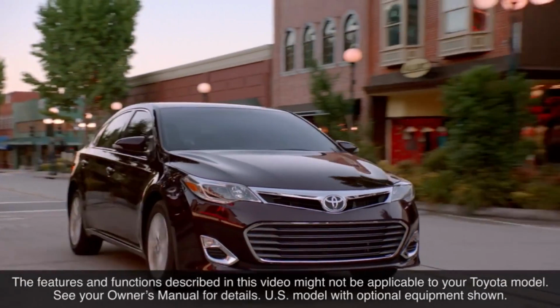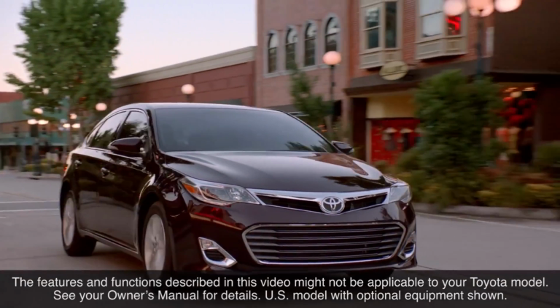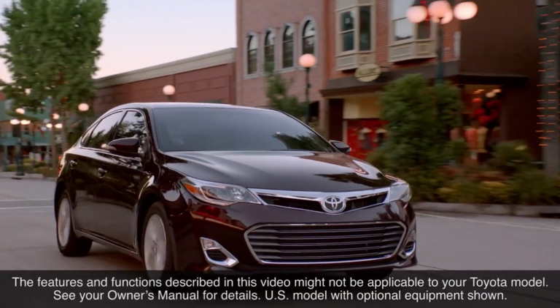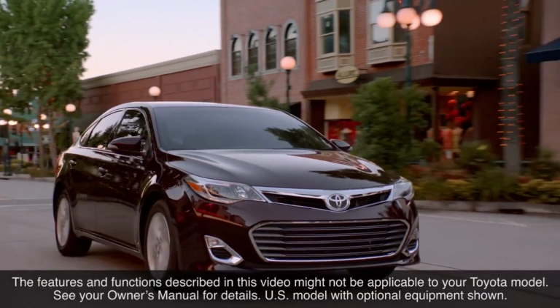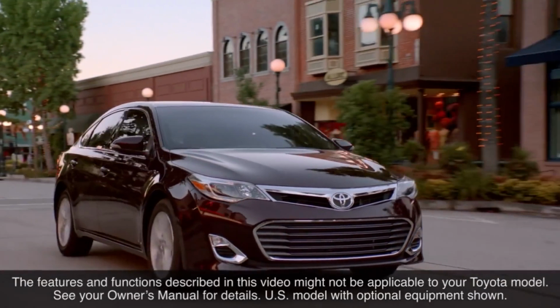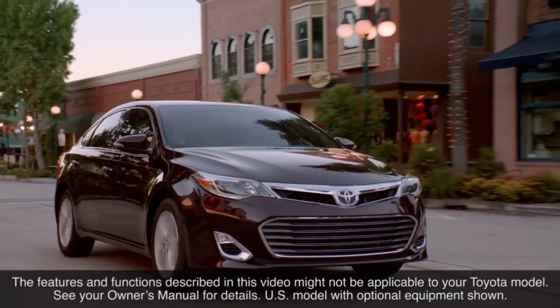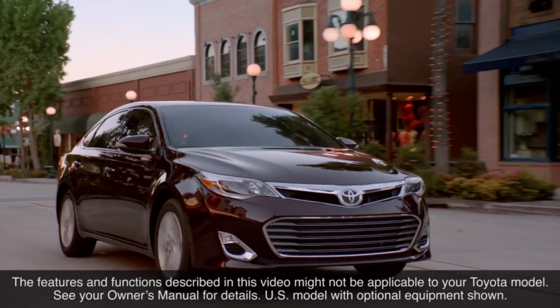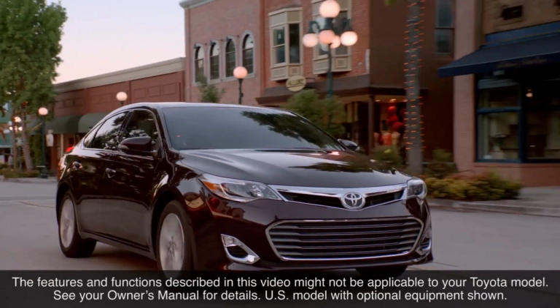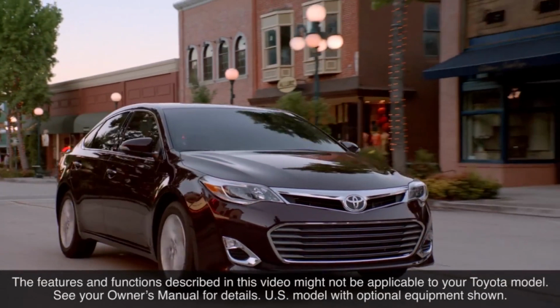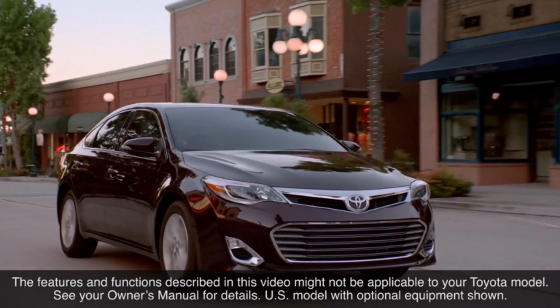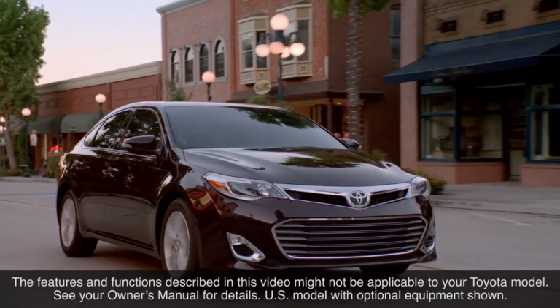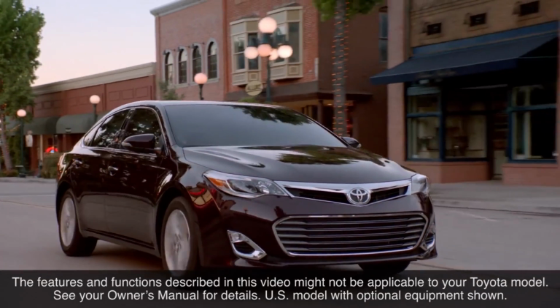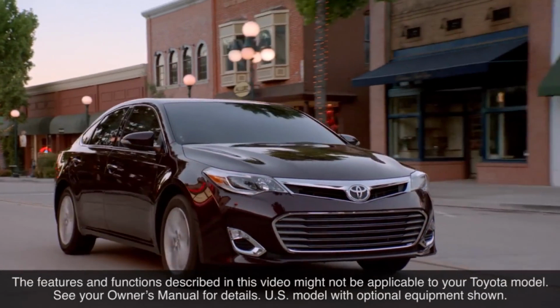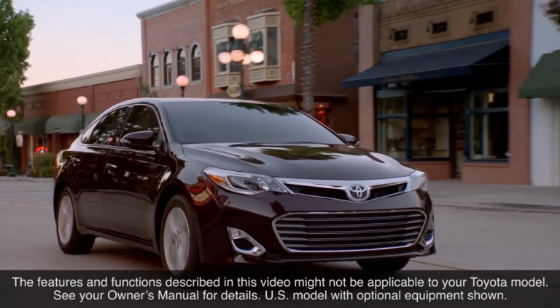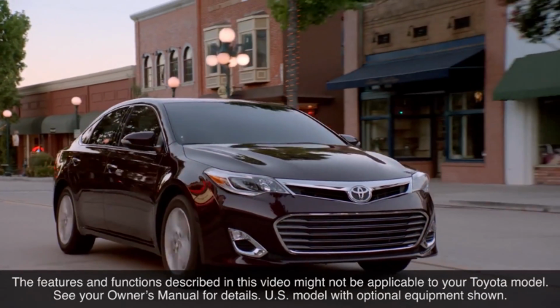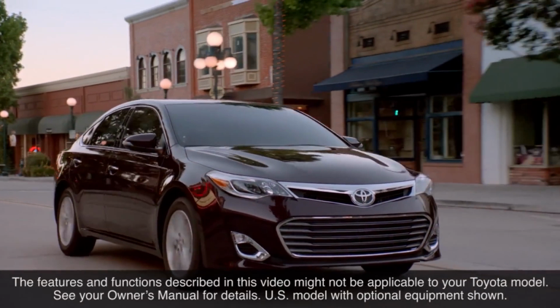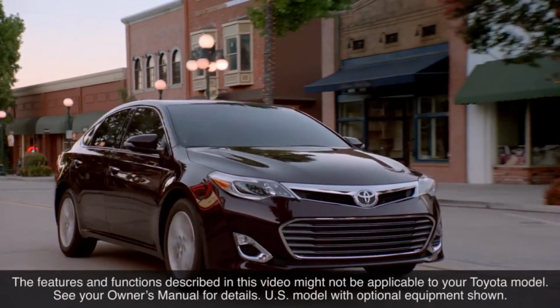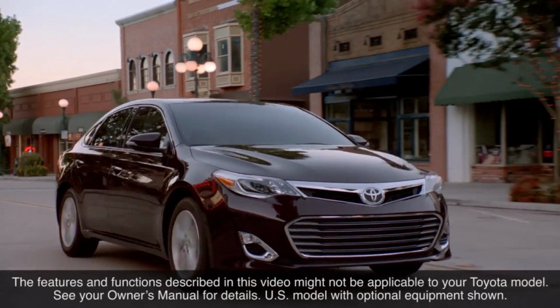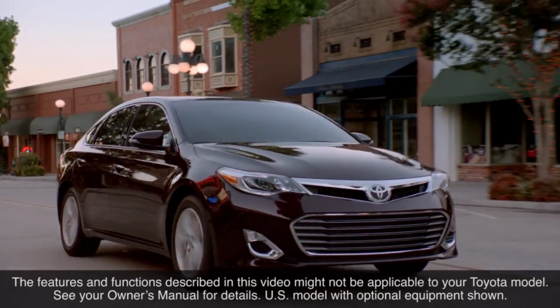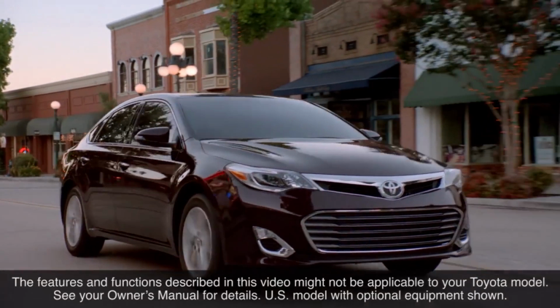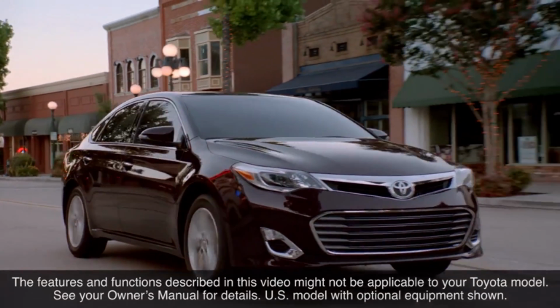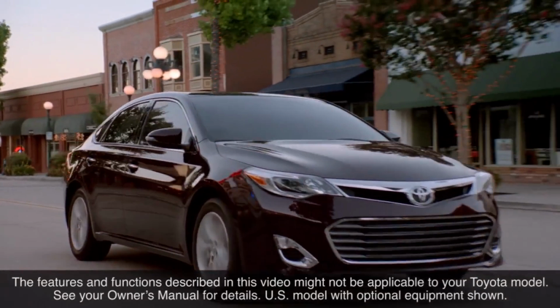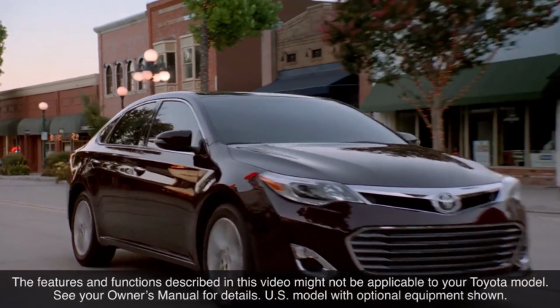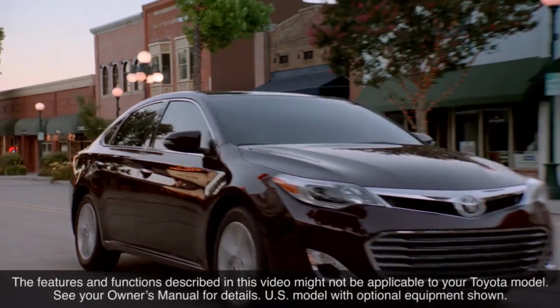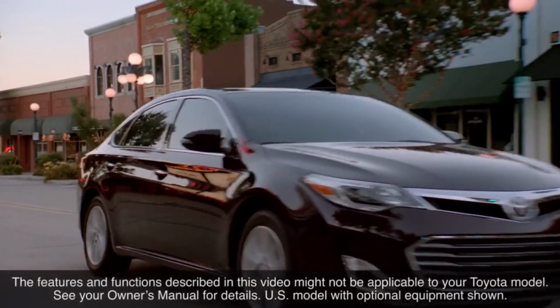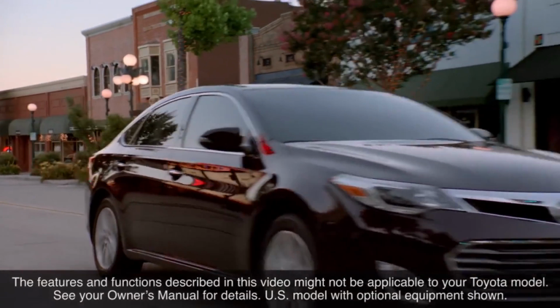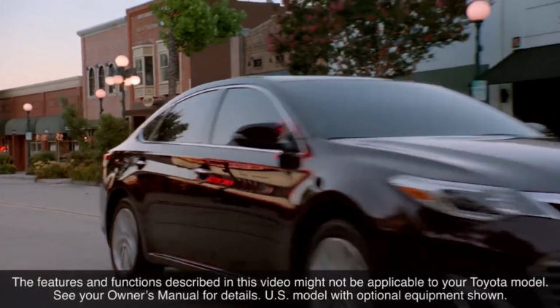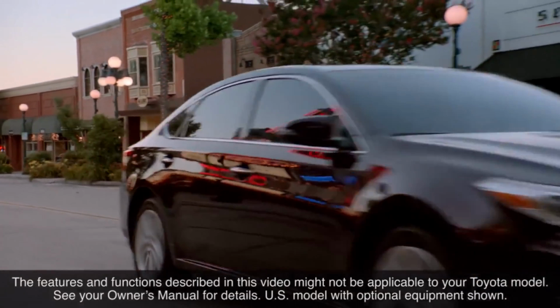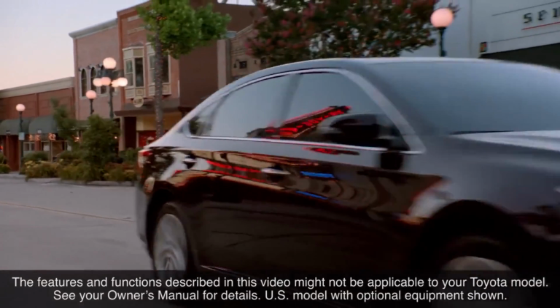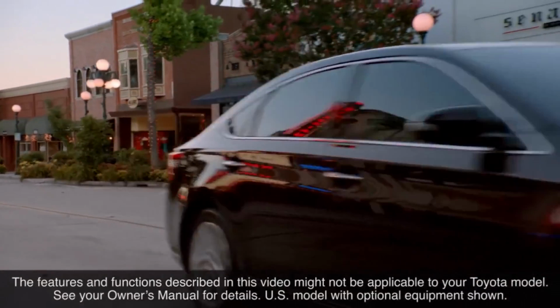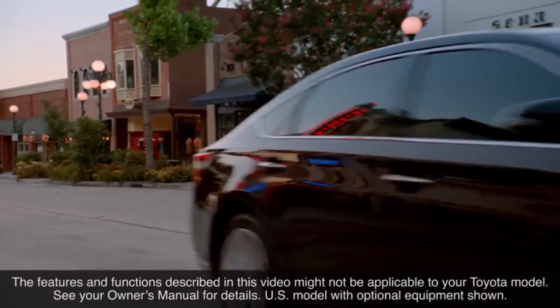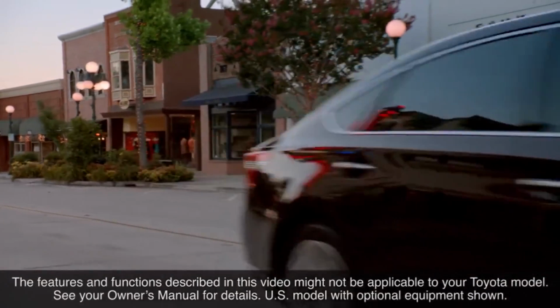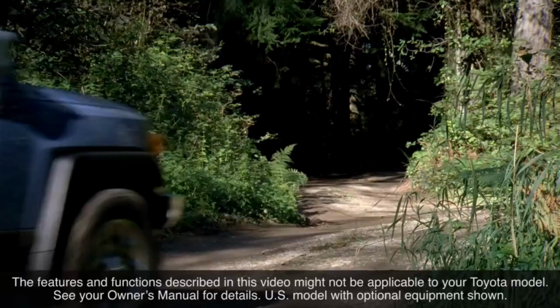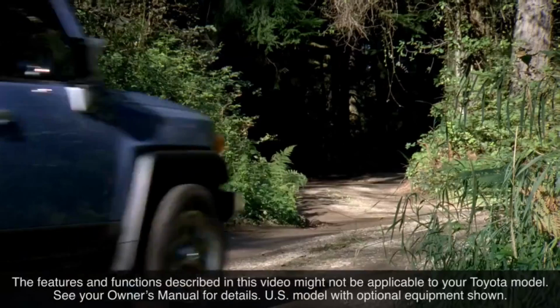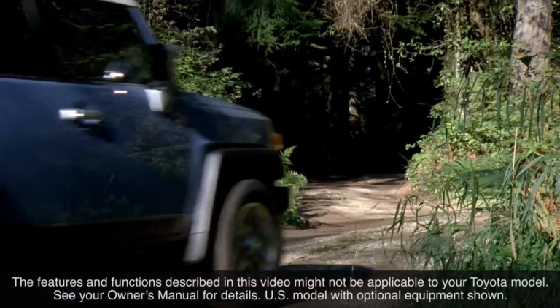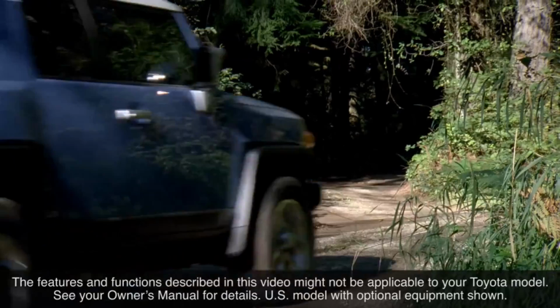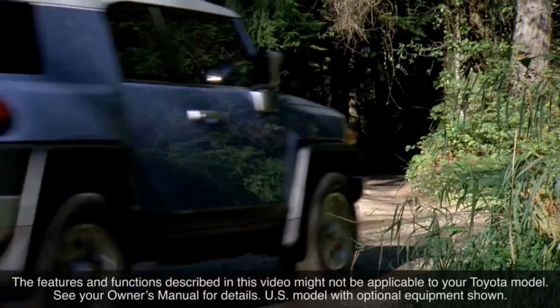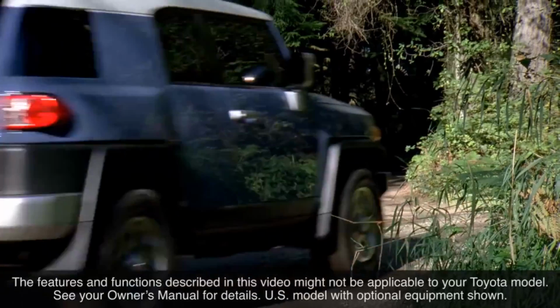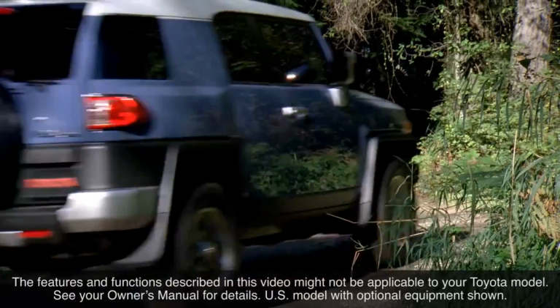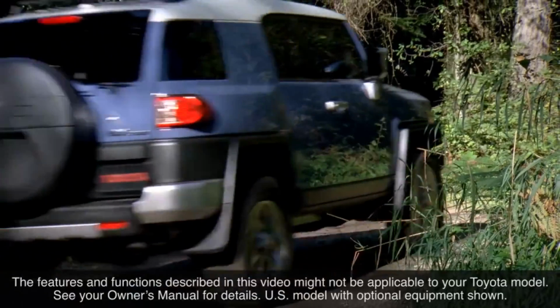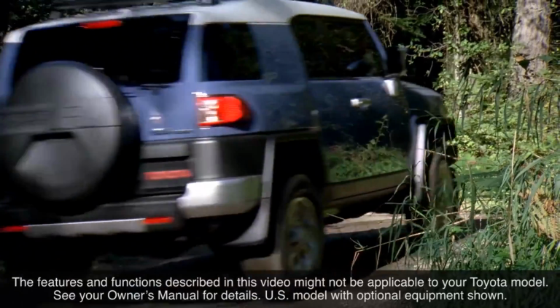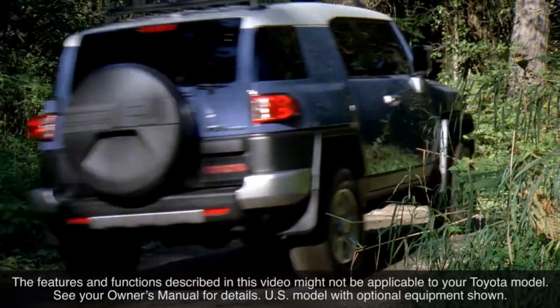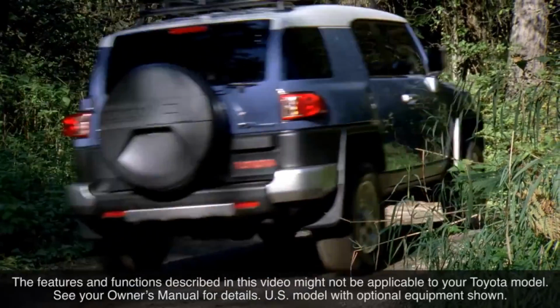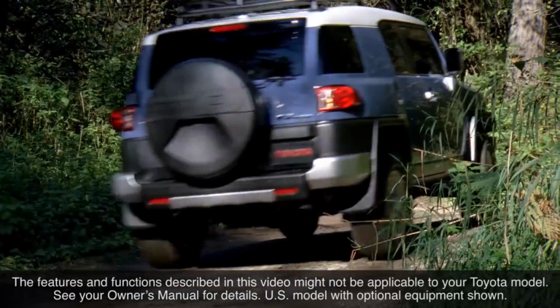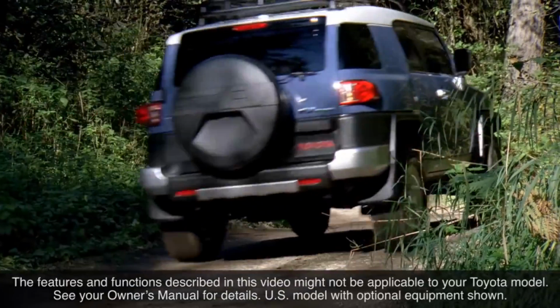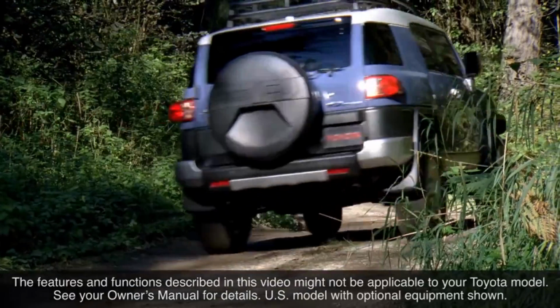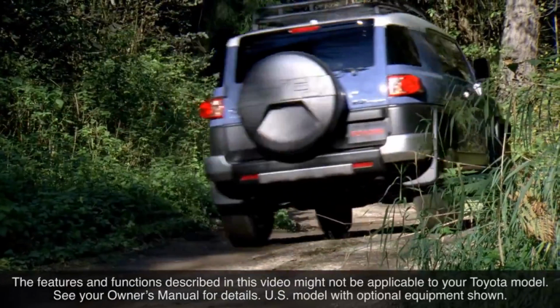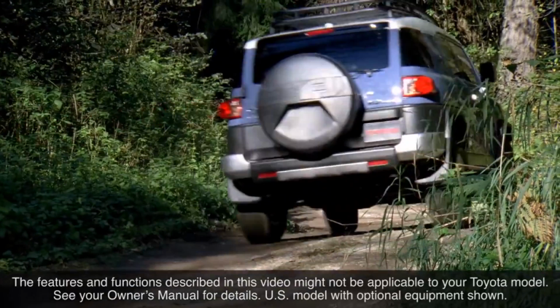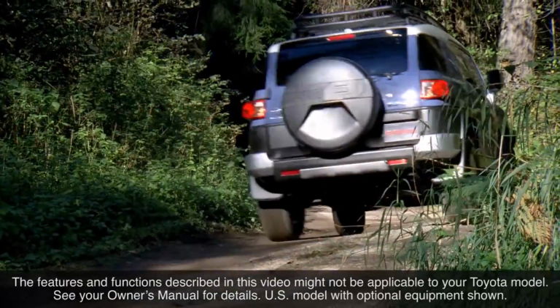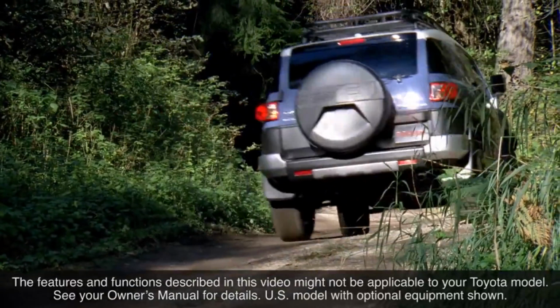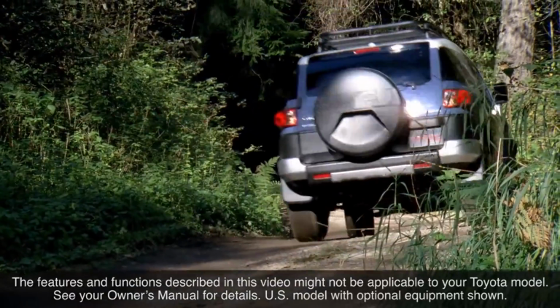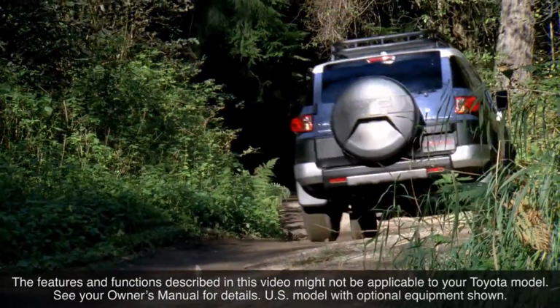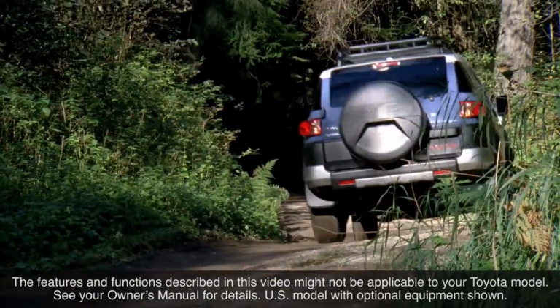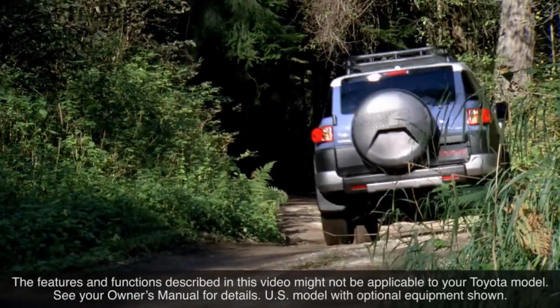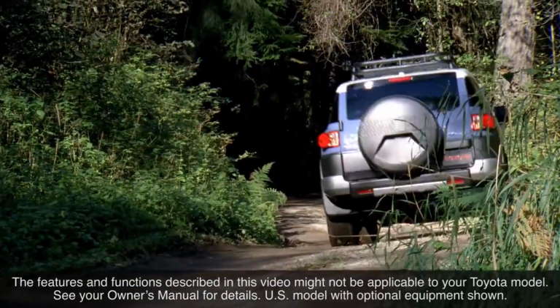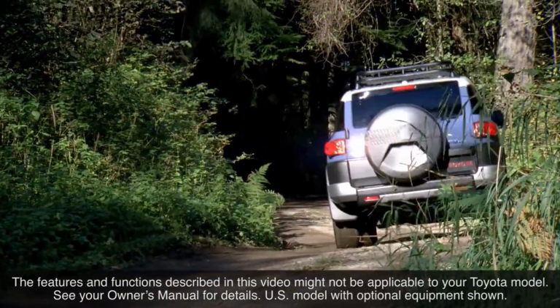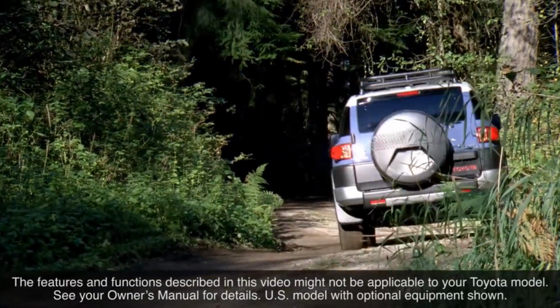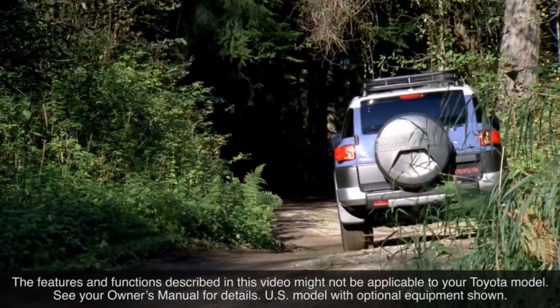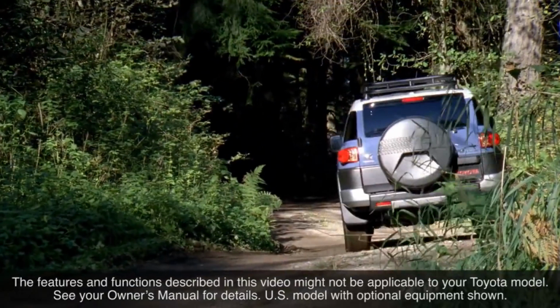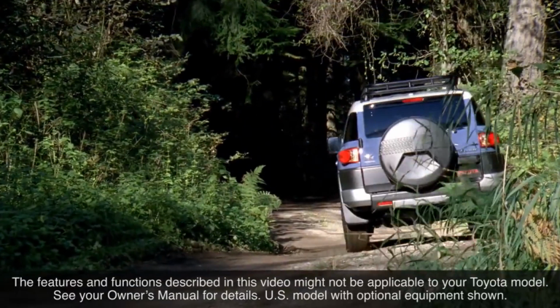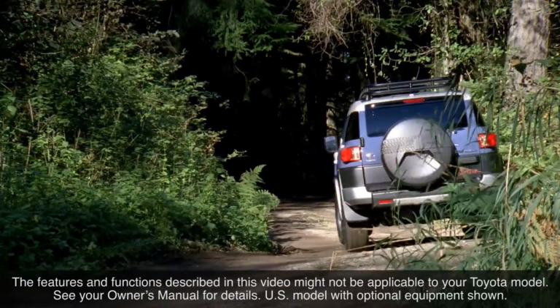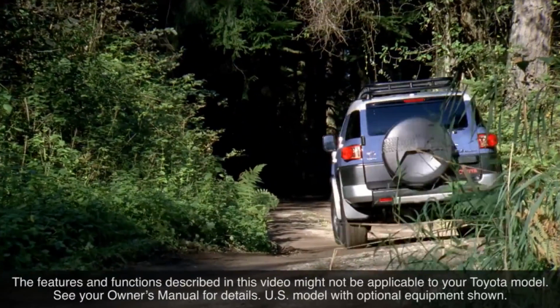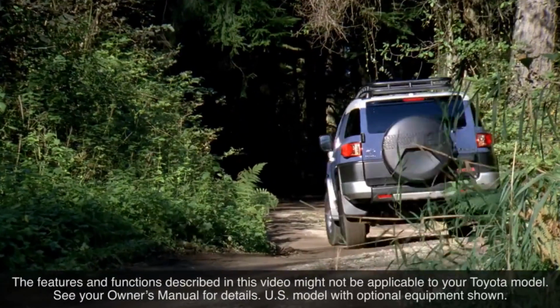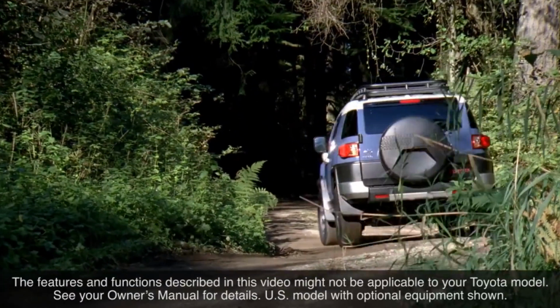The features and functions described in this video might not be applicable to your Toyota model. See your owner's manual for details. Thanks for watching this Know Your Toyota video.